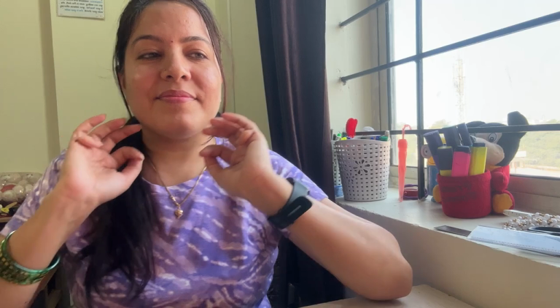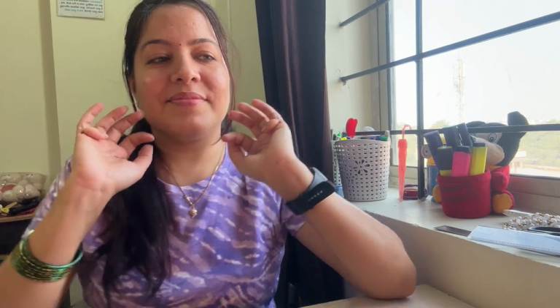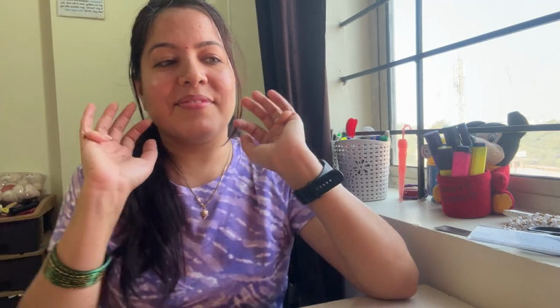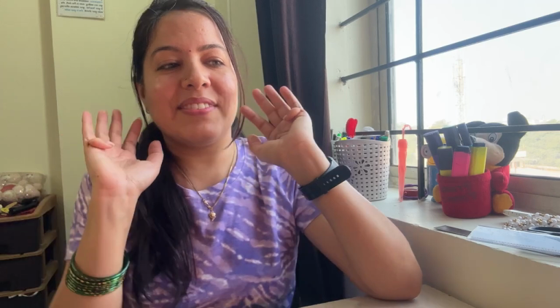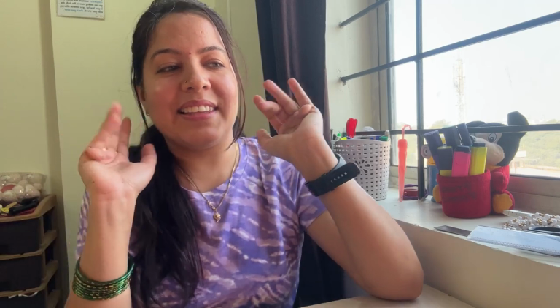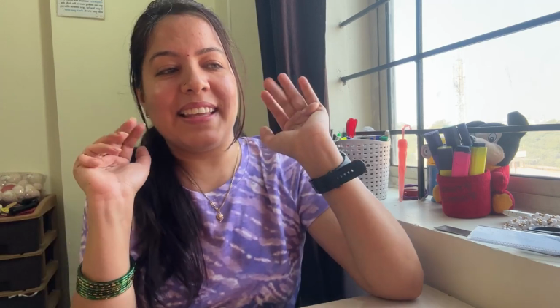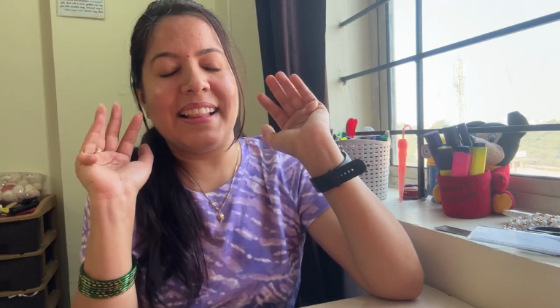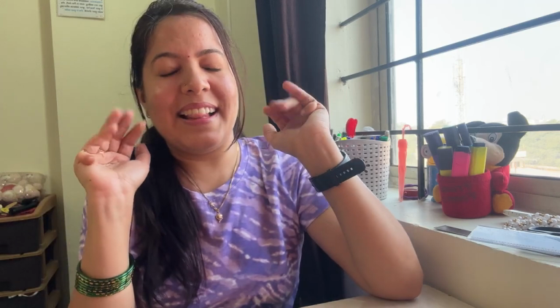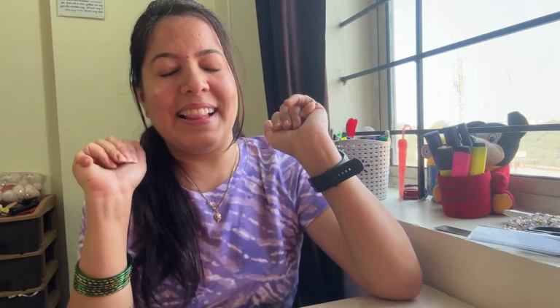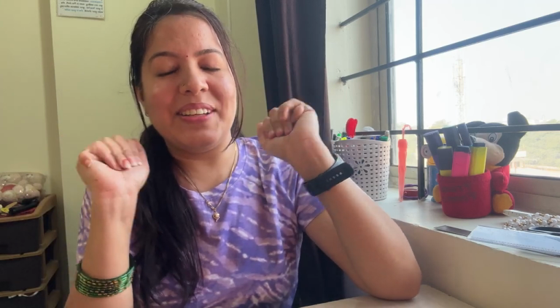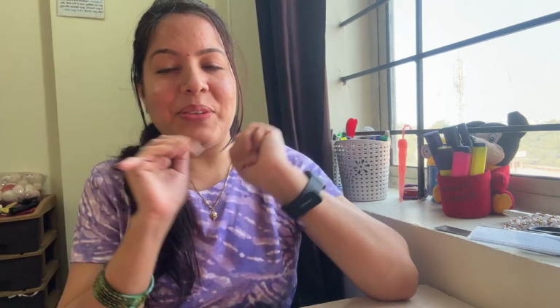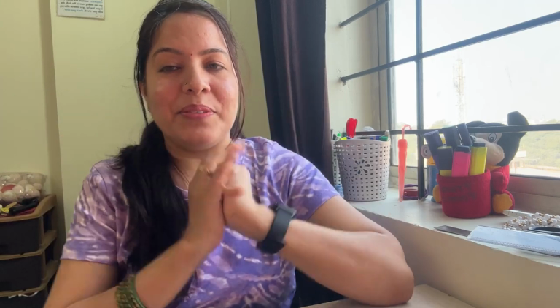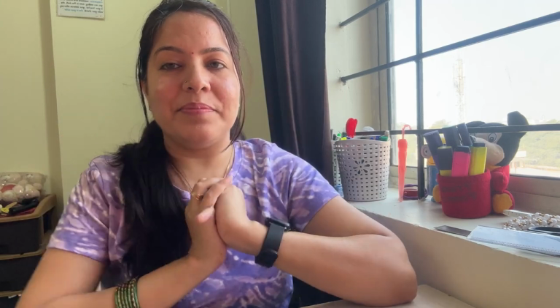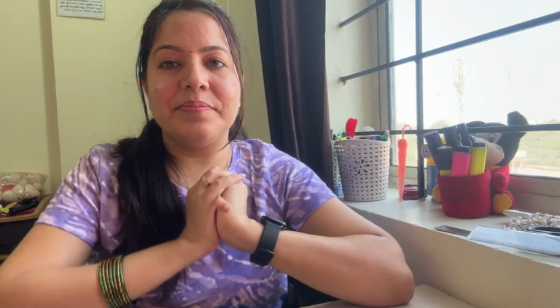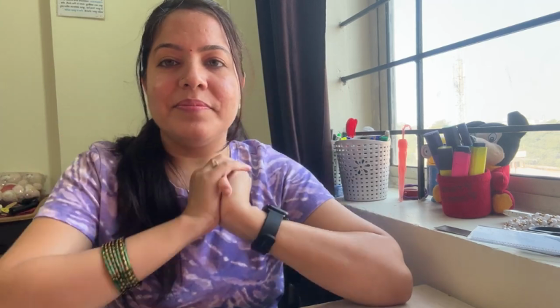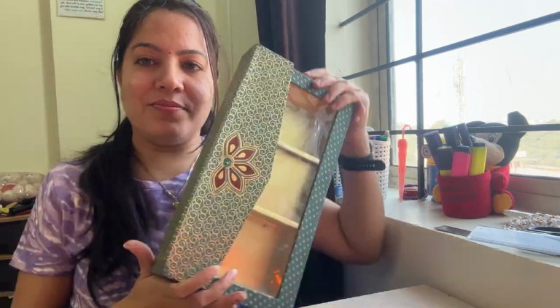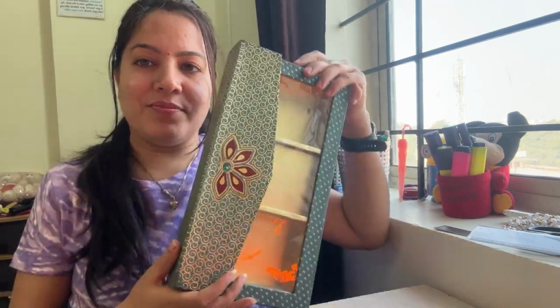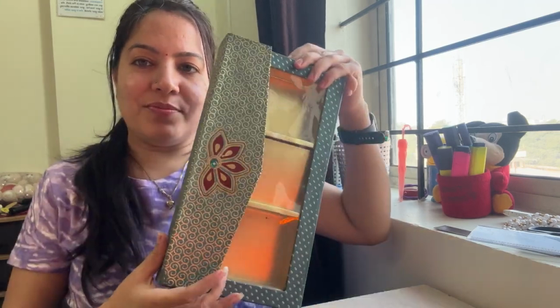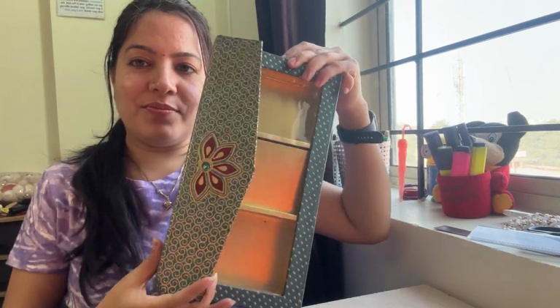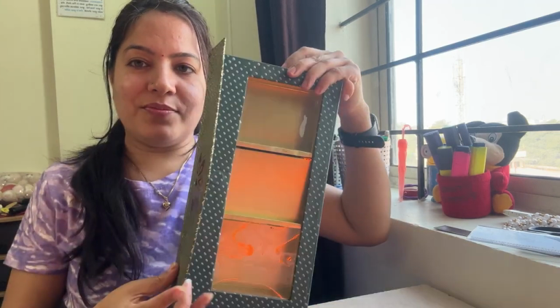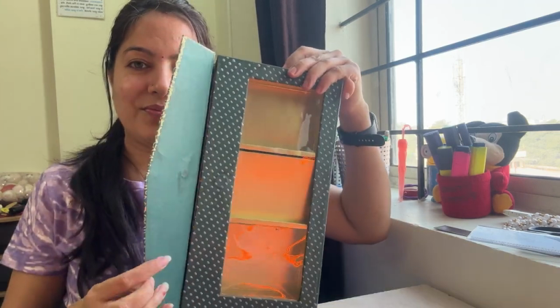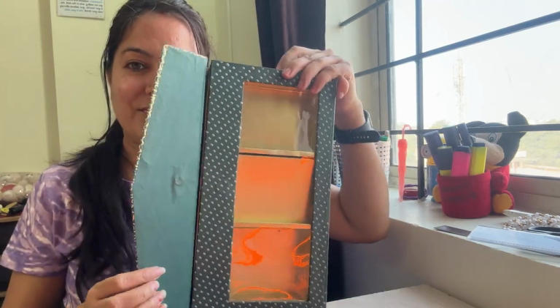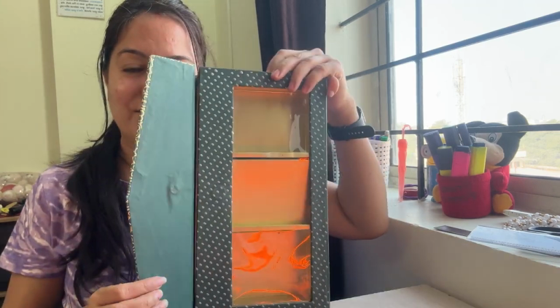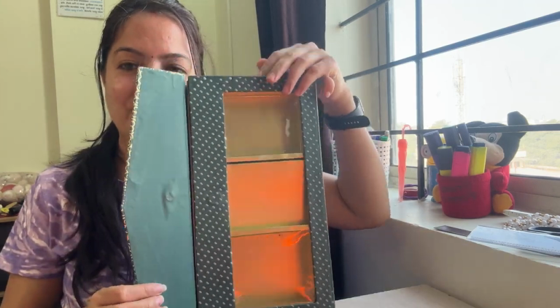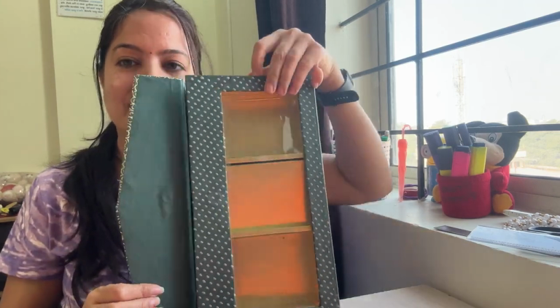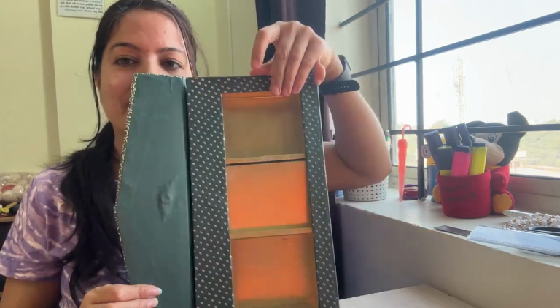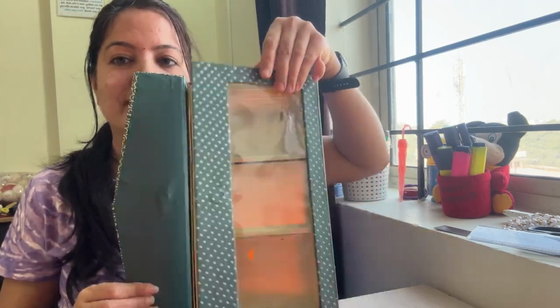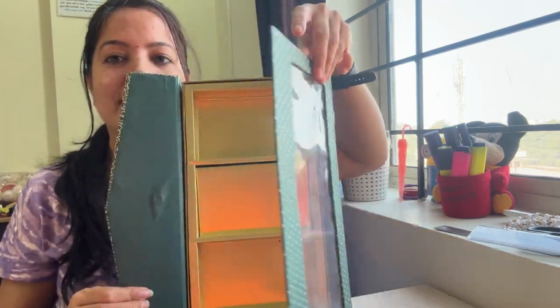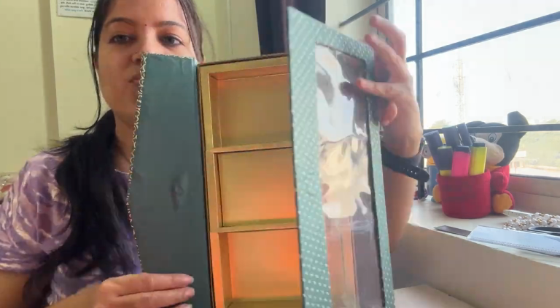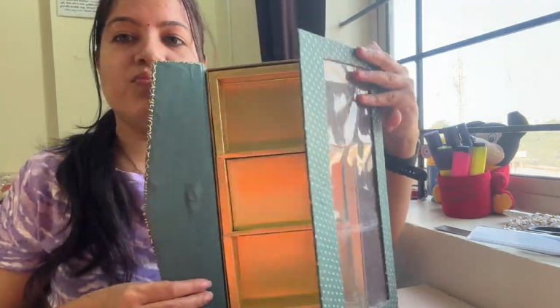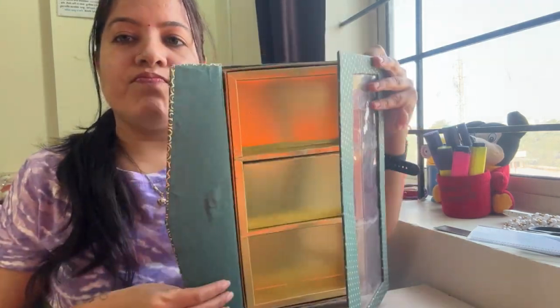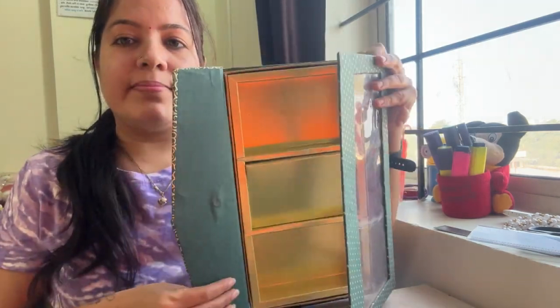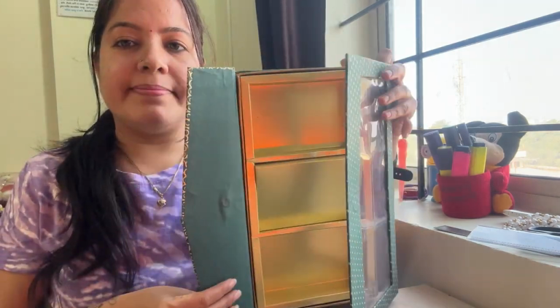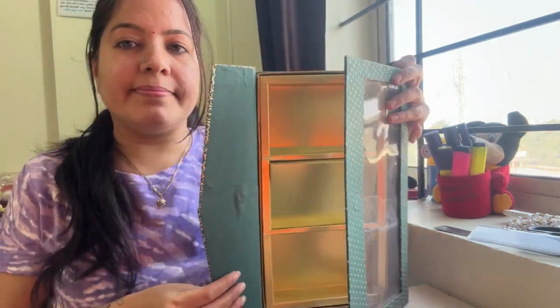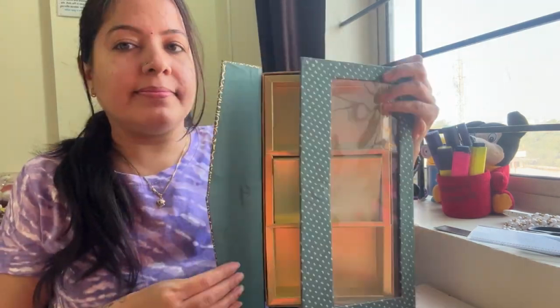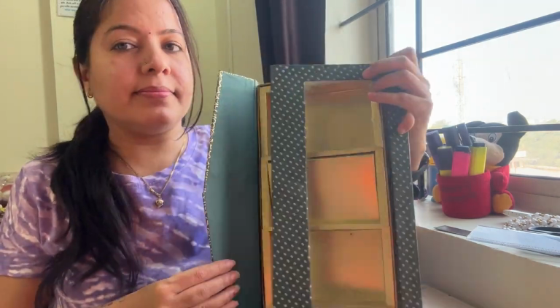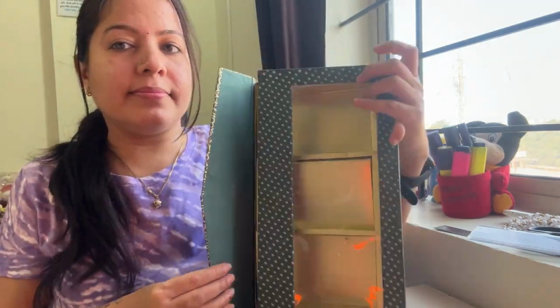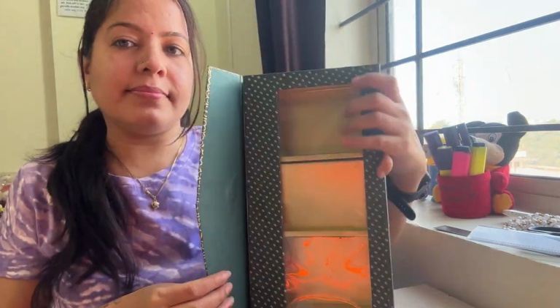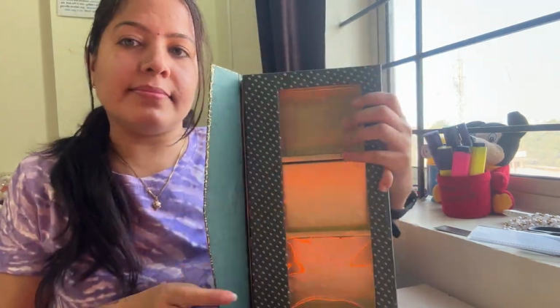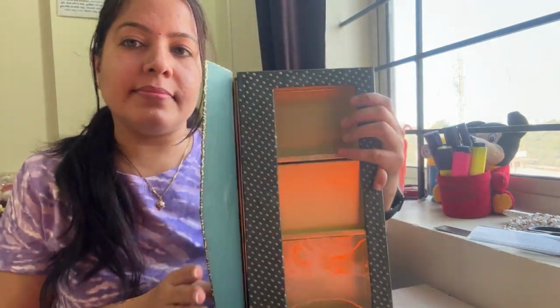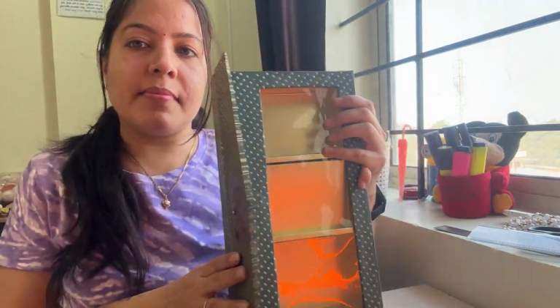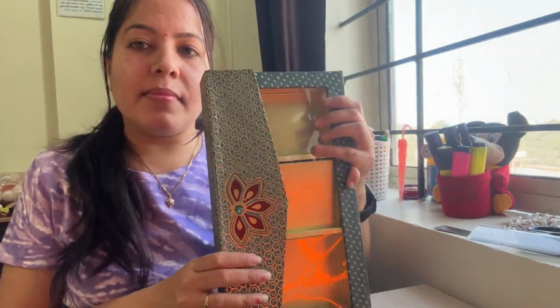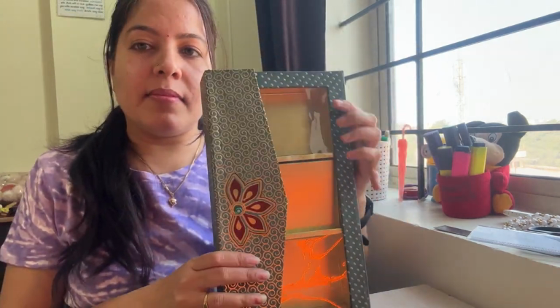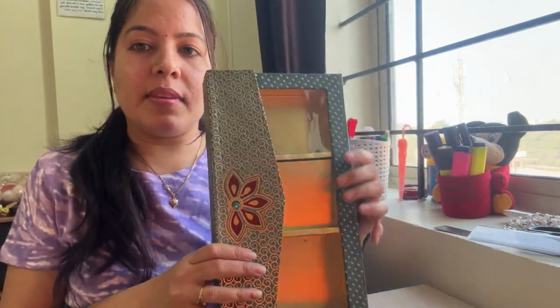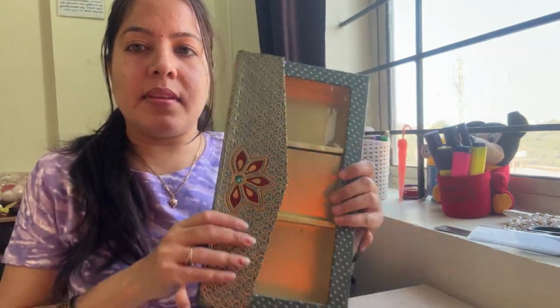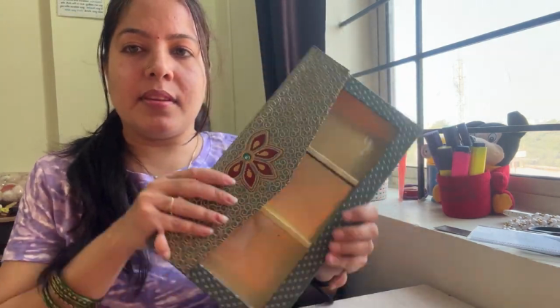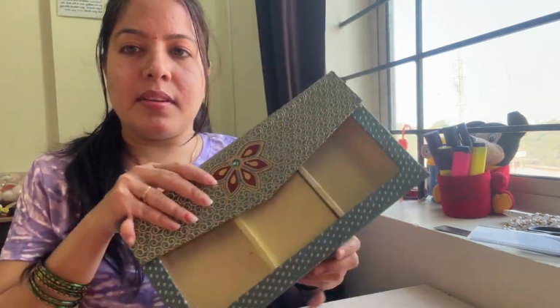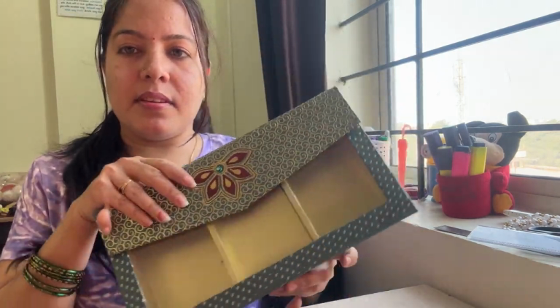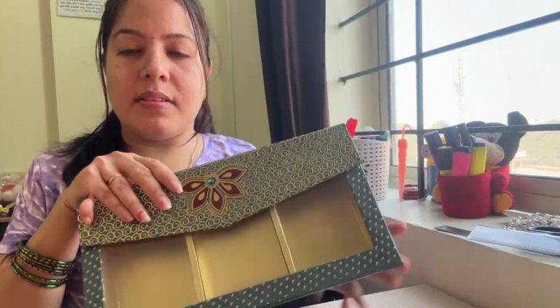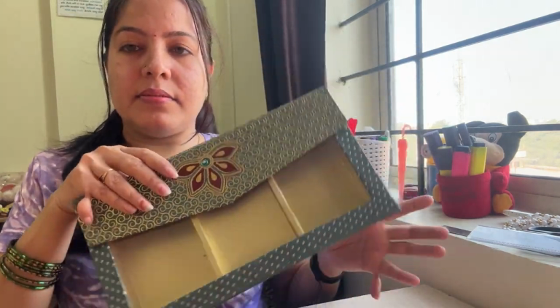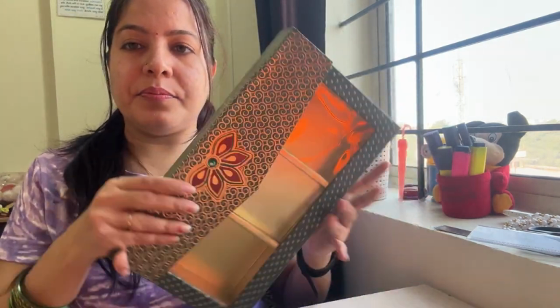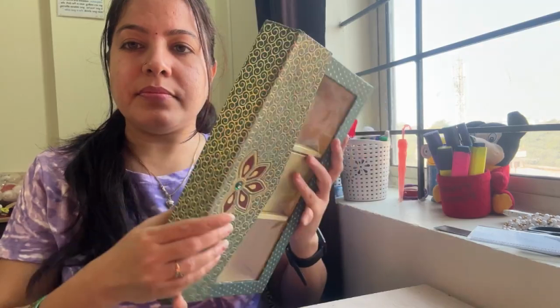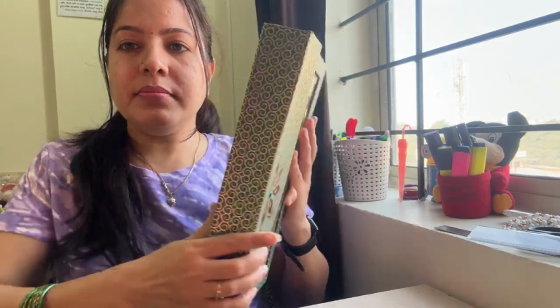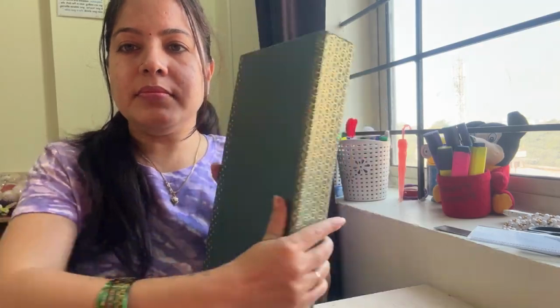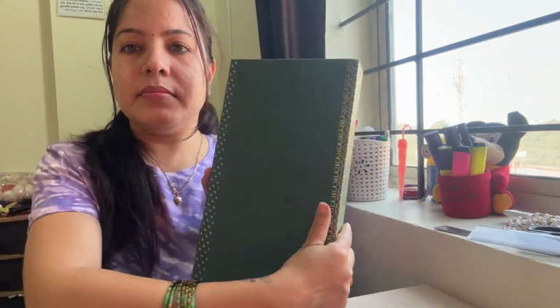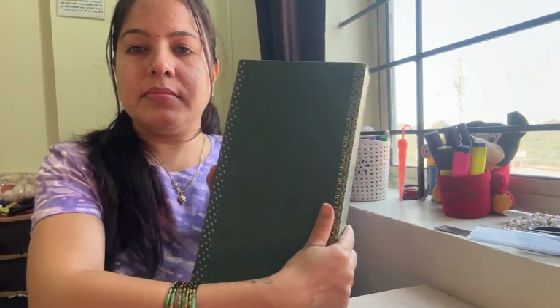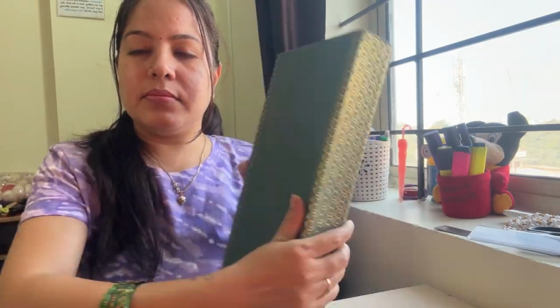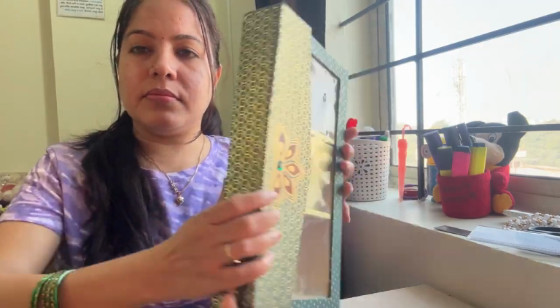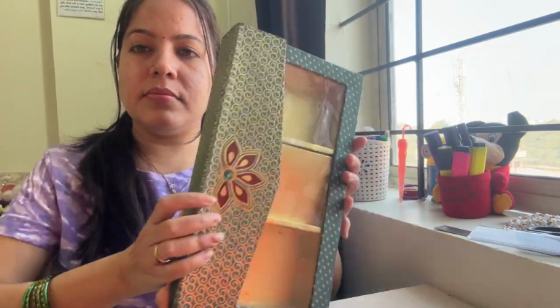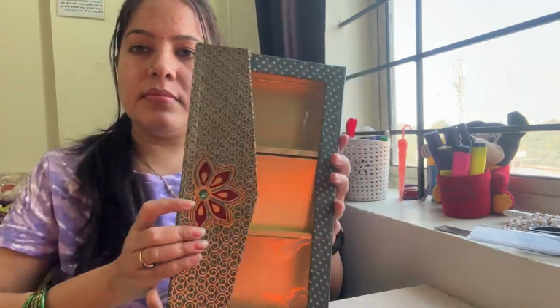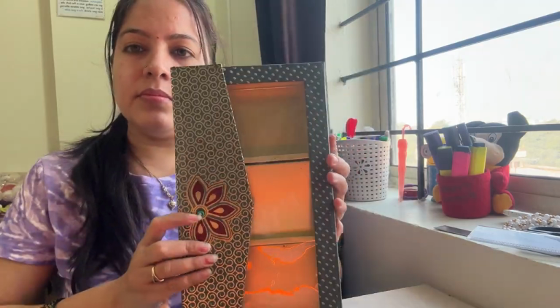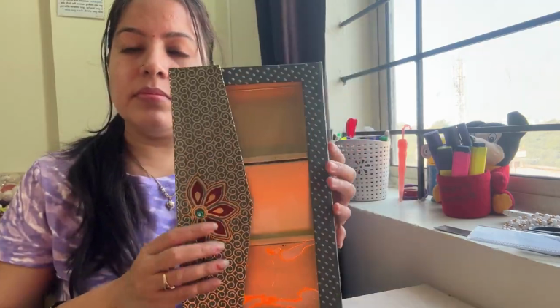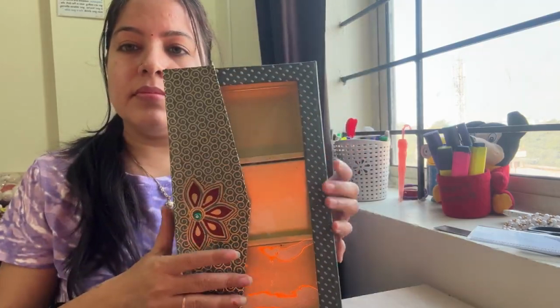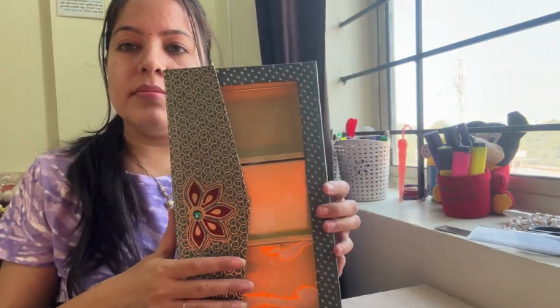Hello everyone, today we are going to make something beautiful and unique. This box — Mama gave me something to store fruit etc., so I had to keep it.